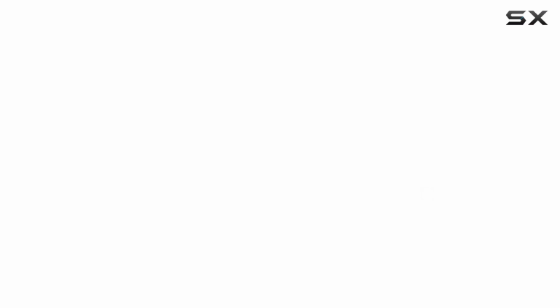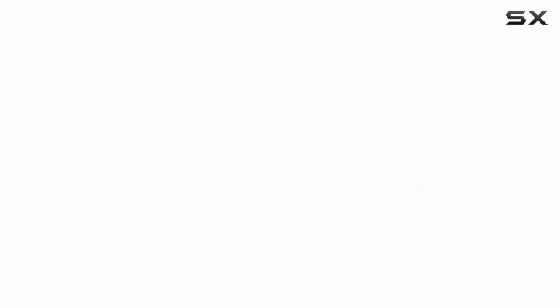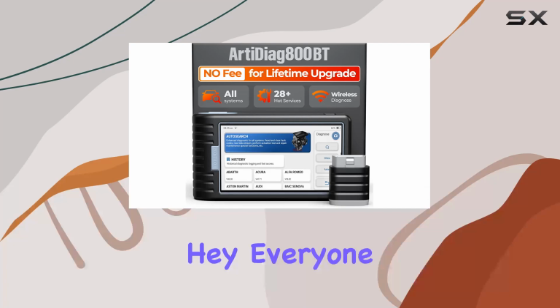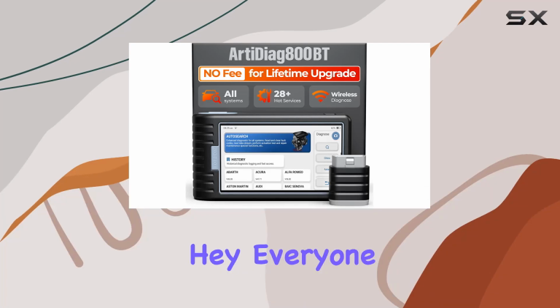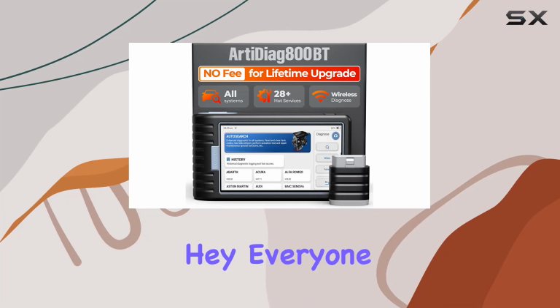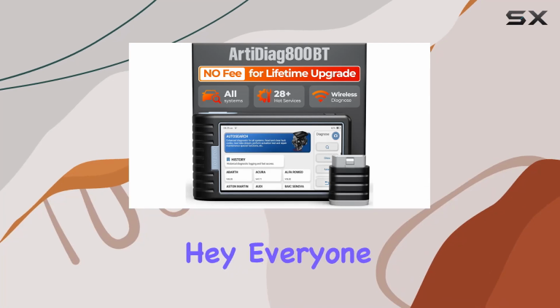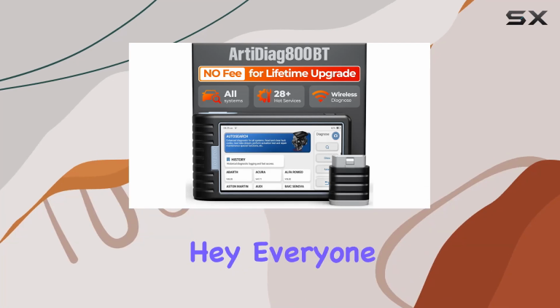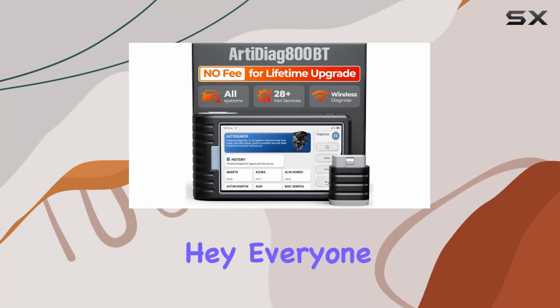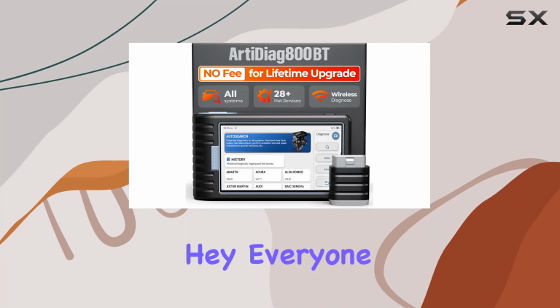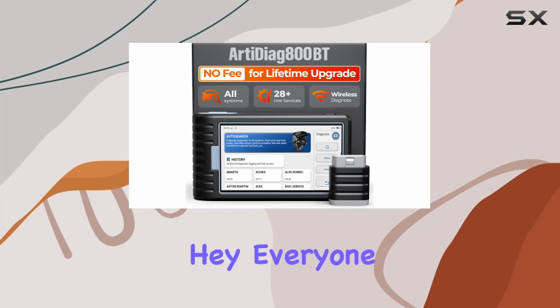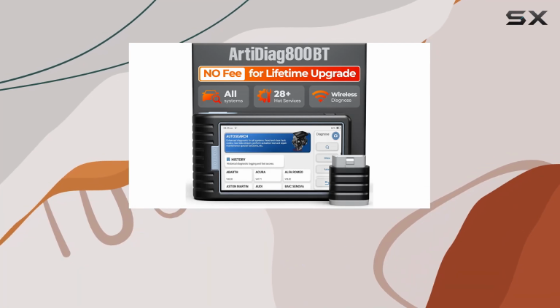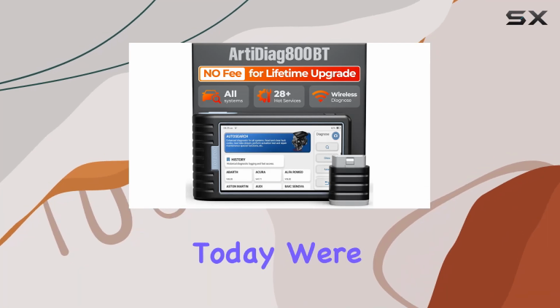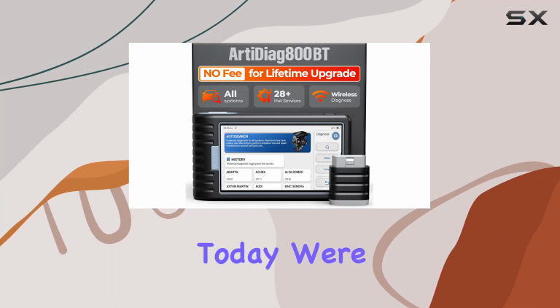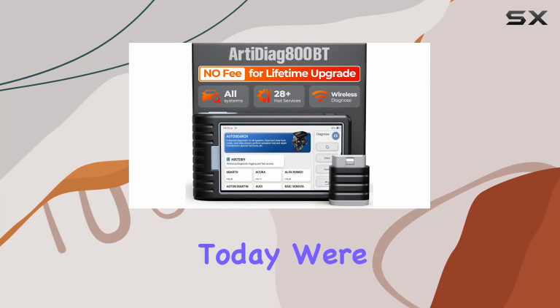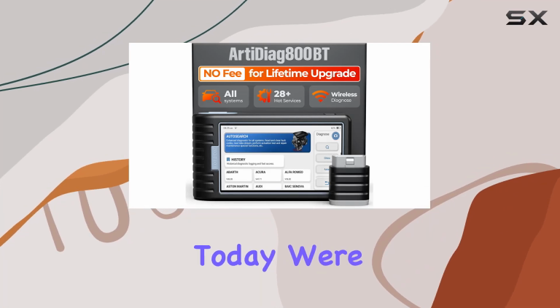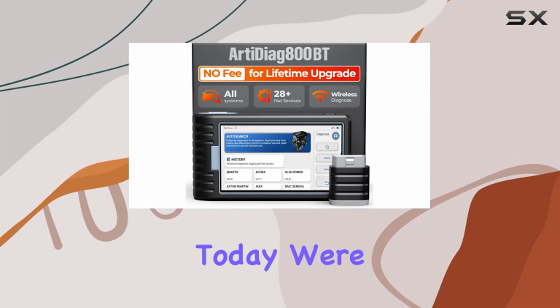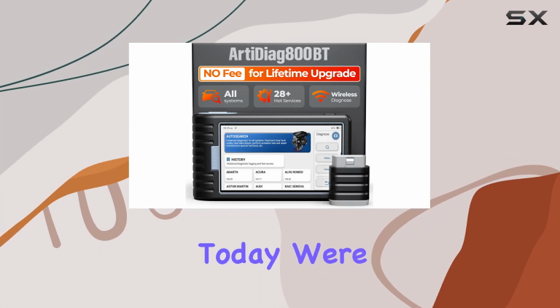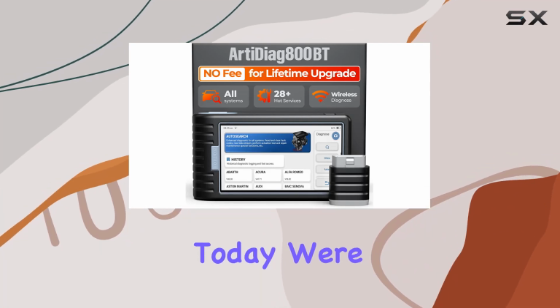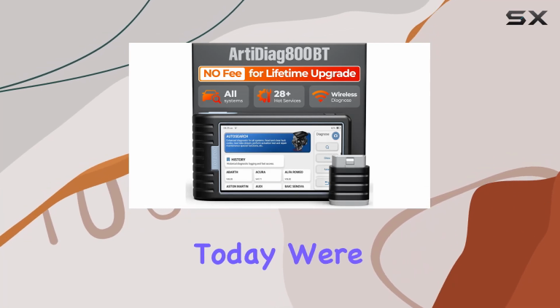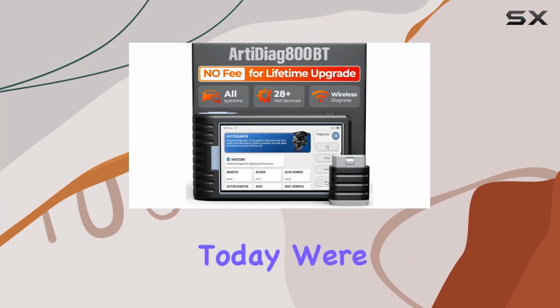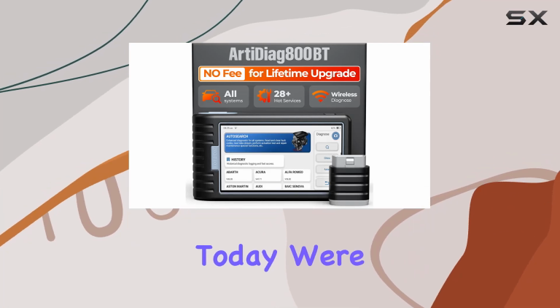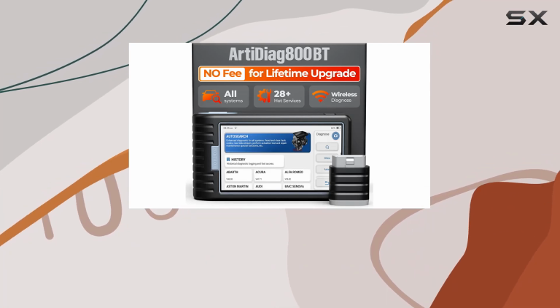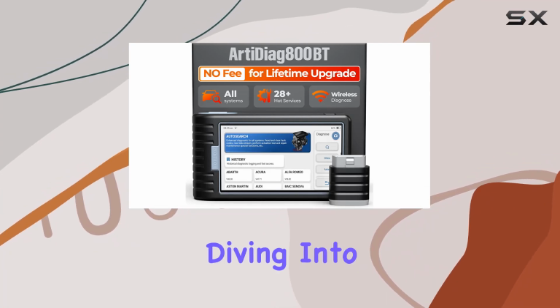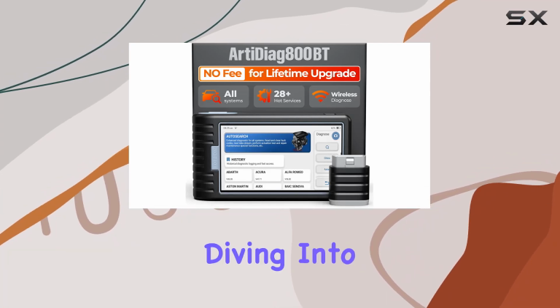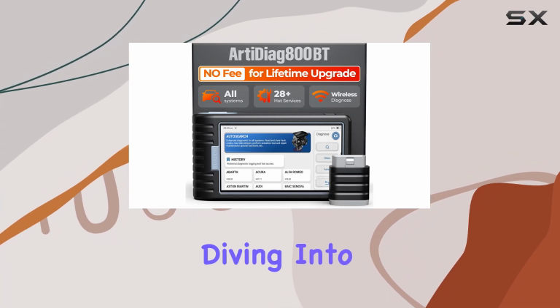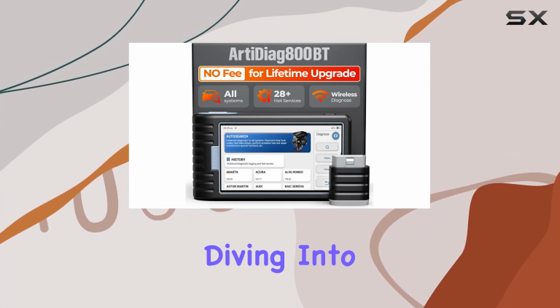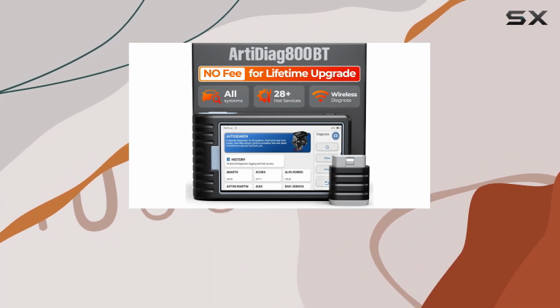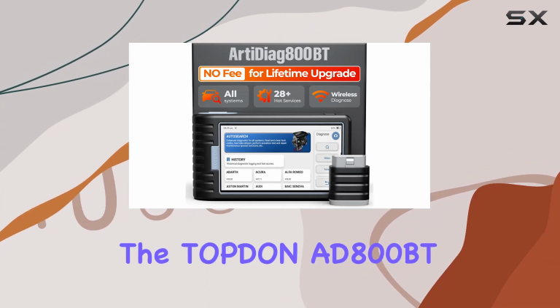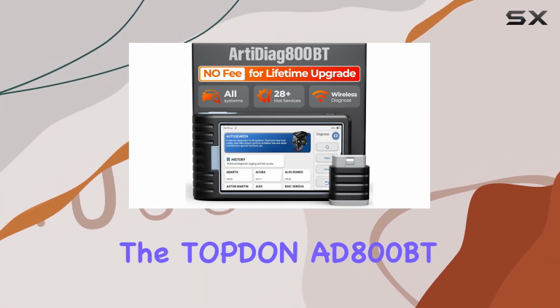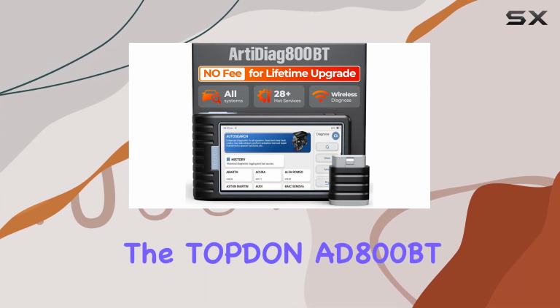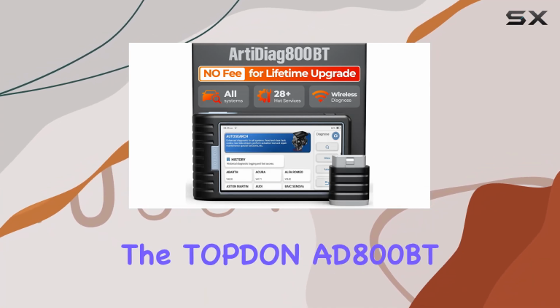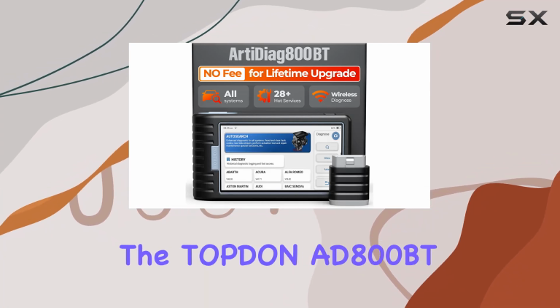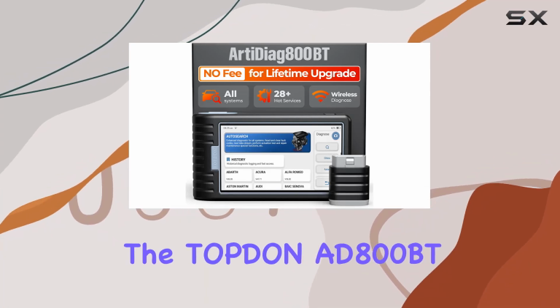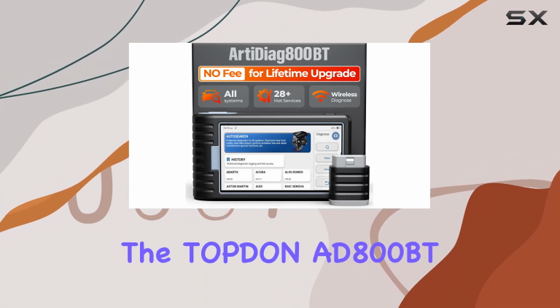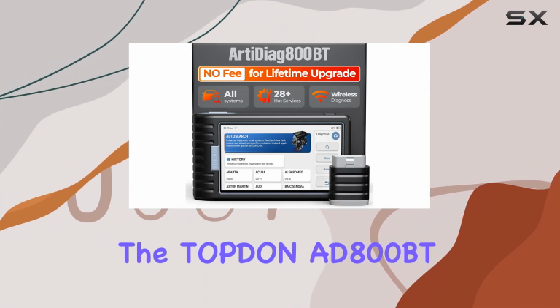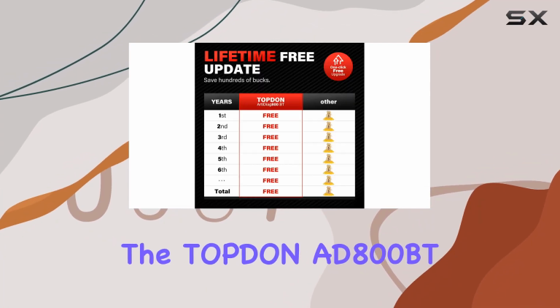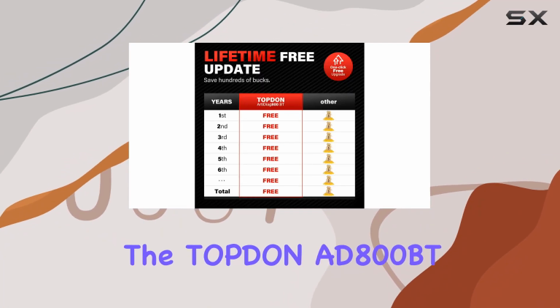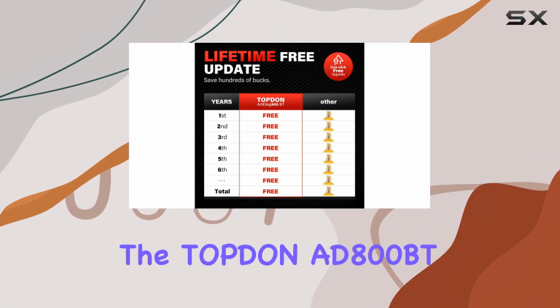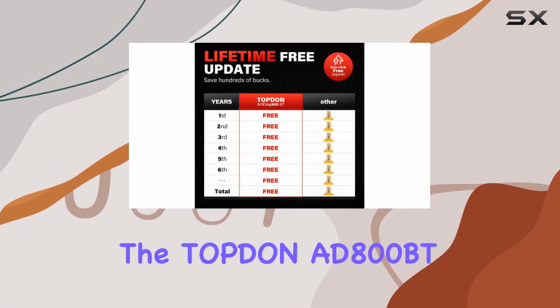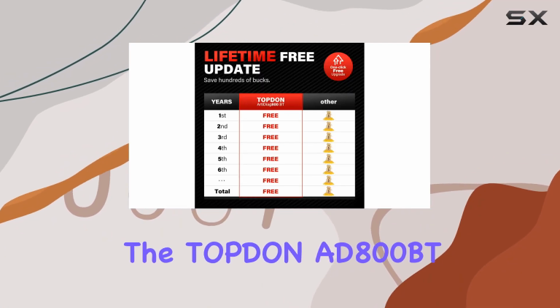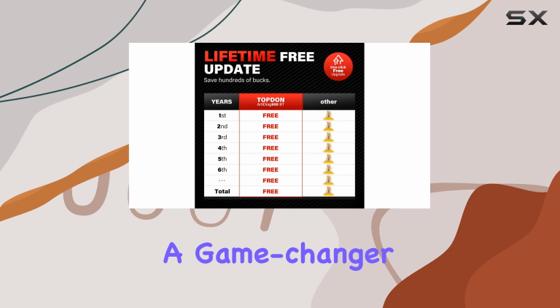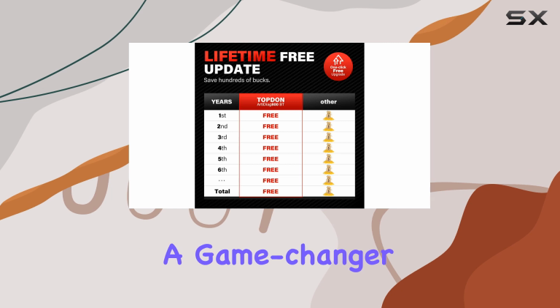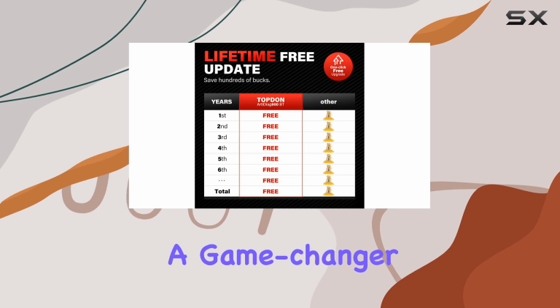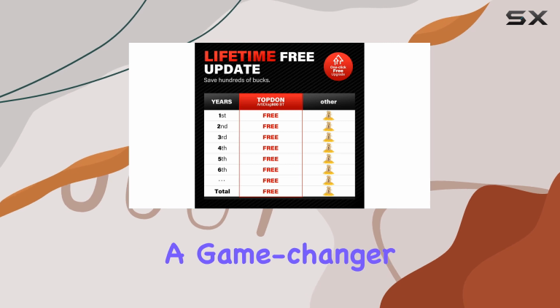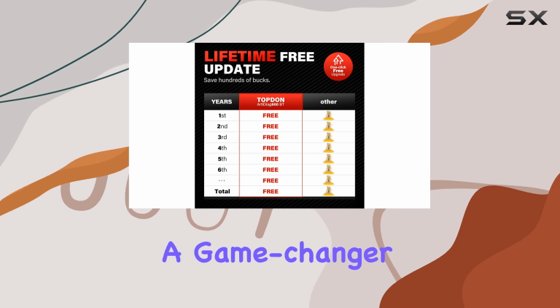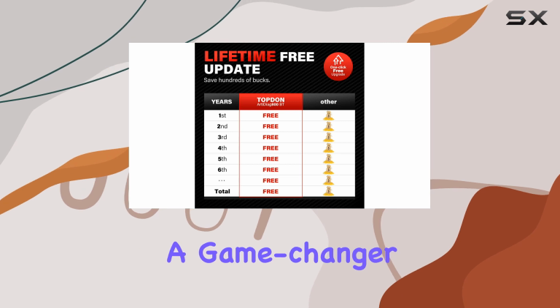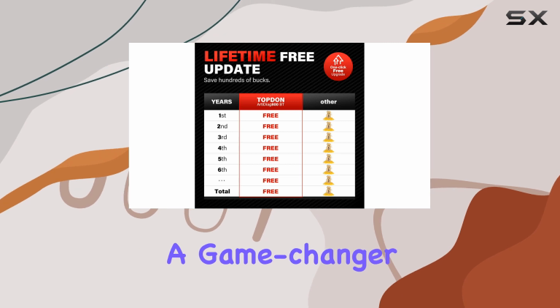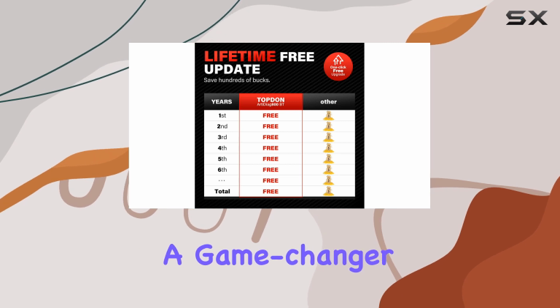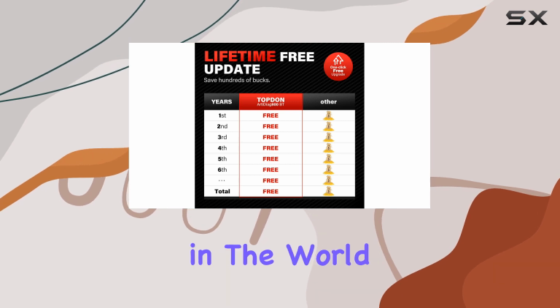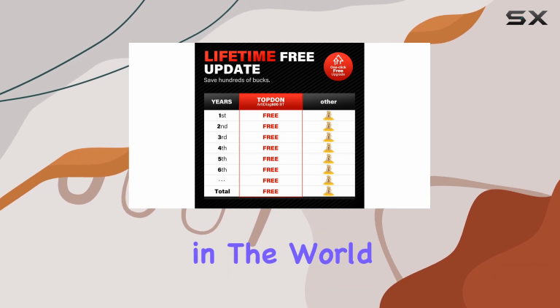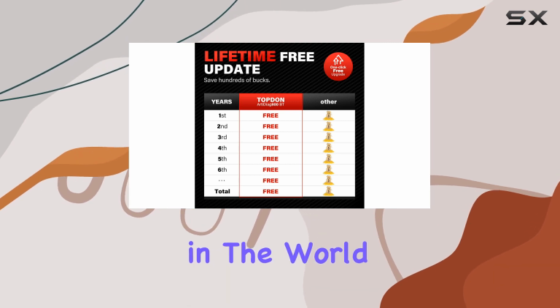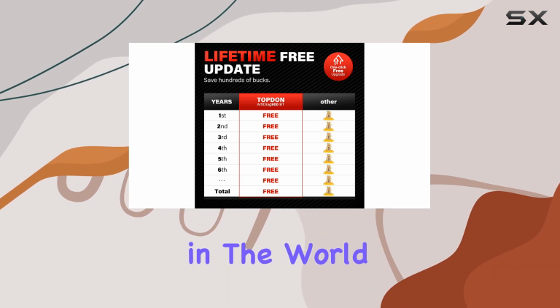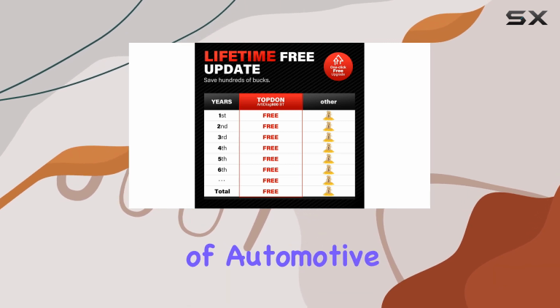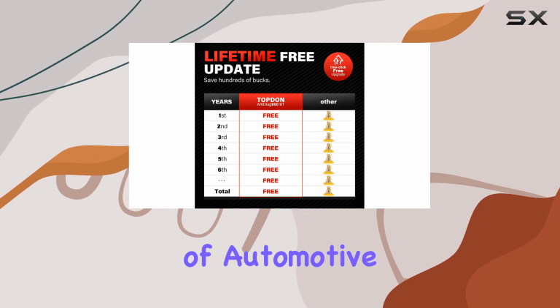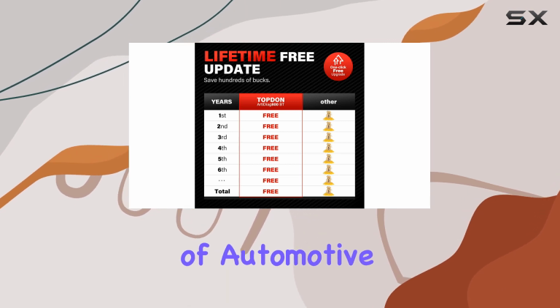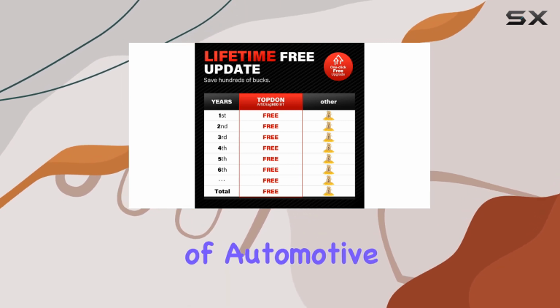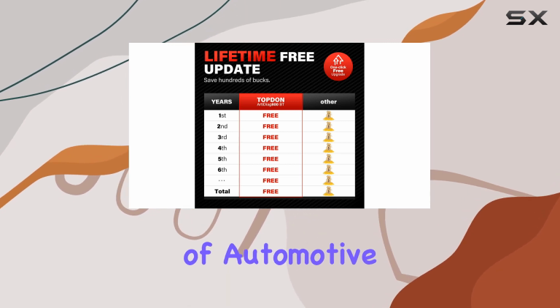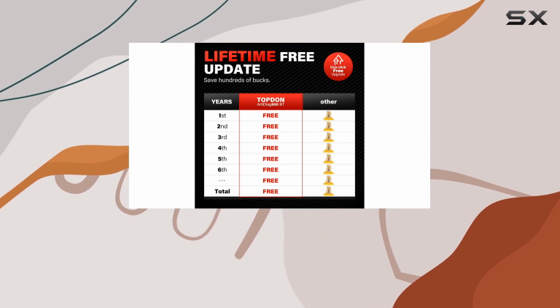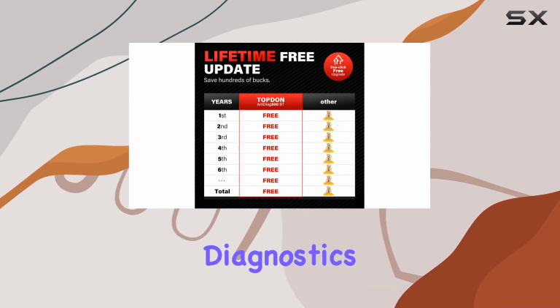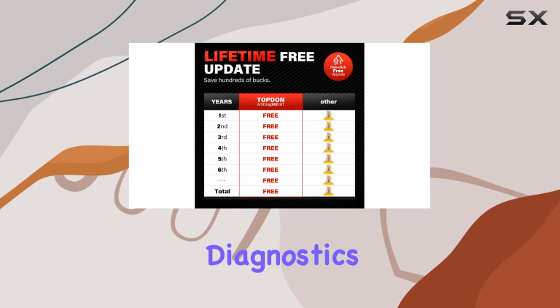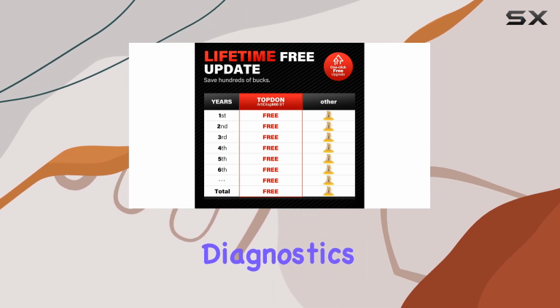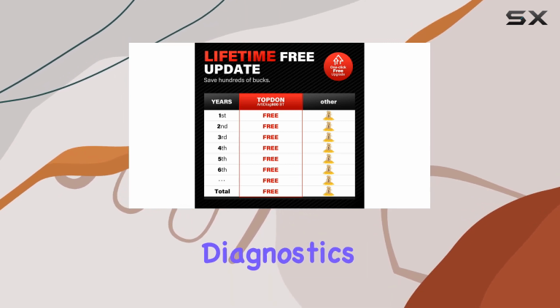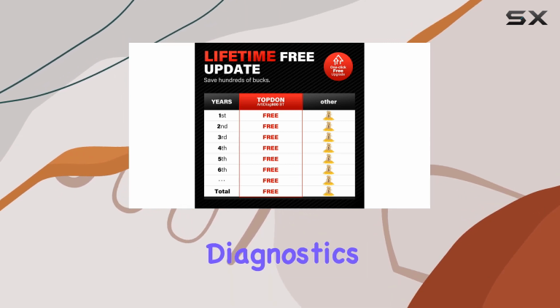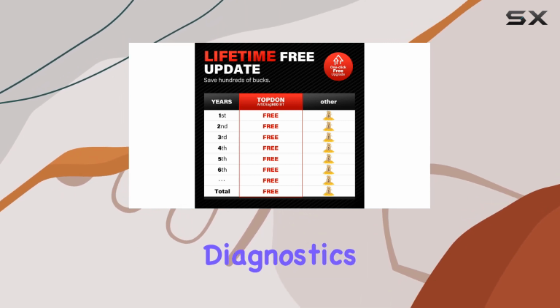Hey everyone! Today, we're diving into the Topdon AD800BT, a game changer in the world of automotive diagnostics.